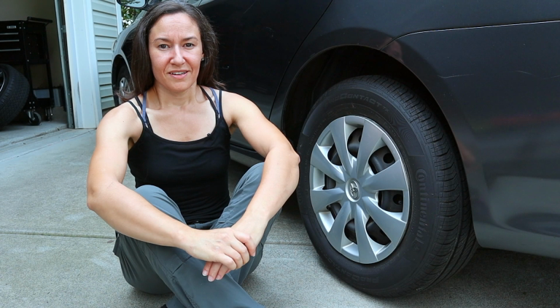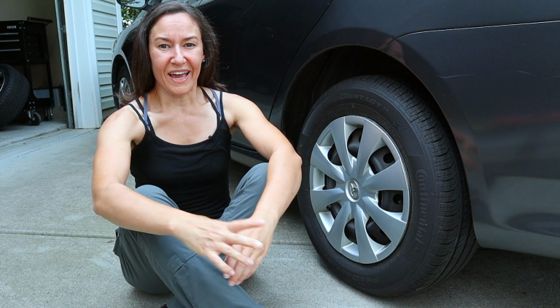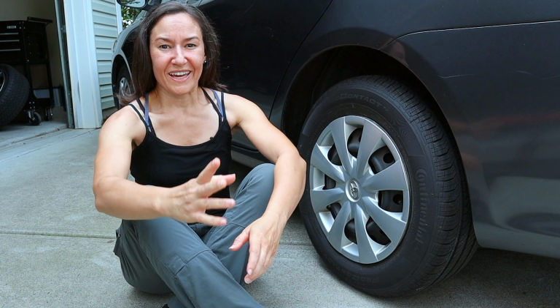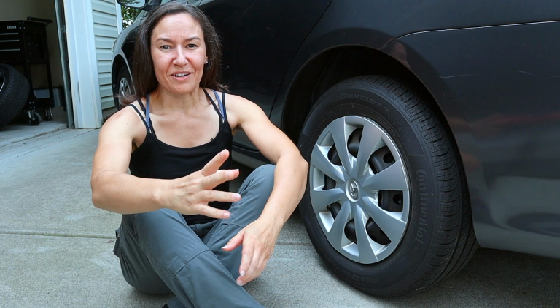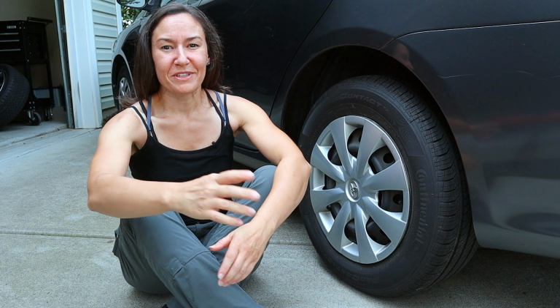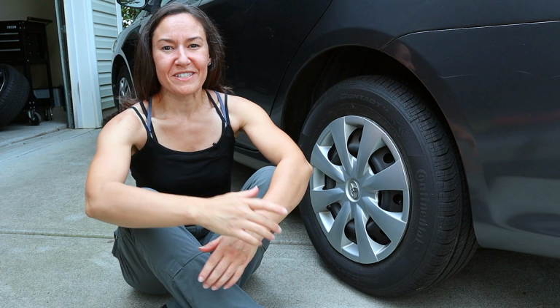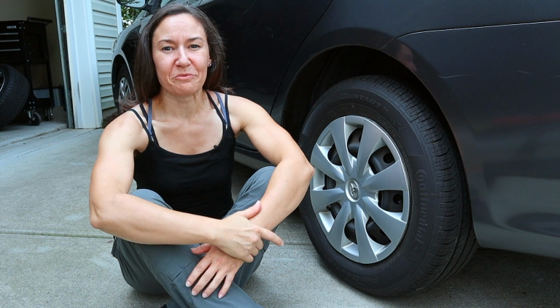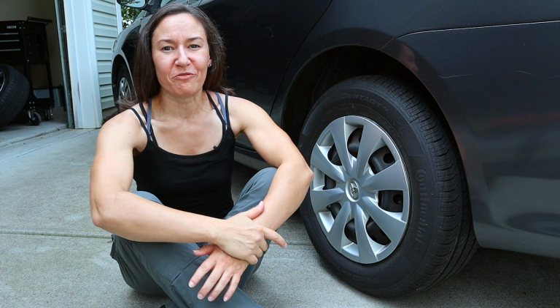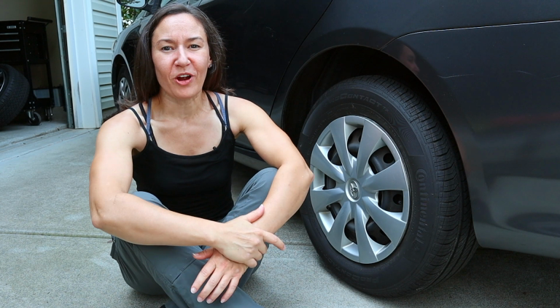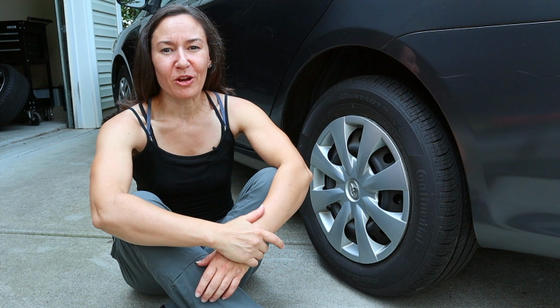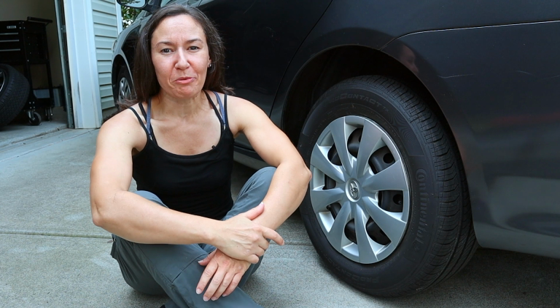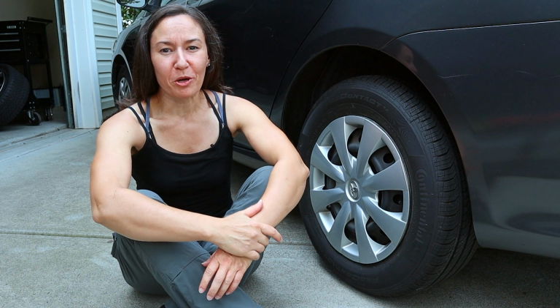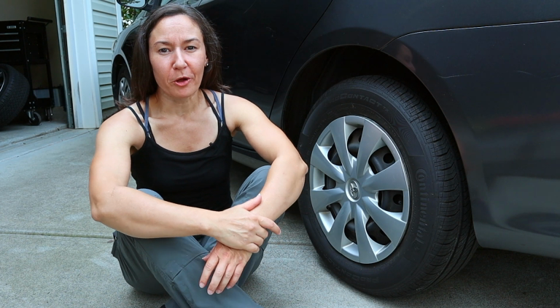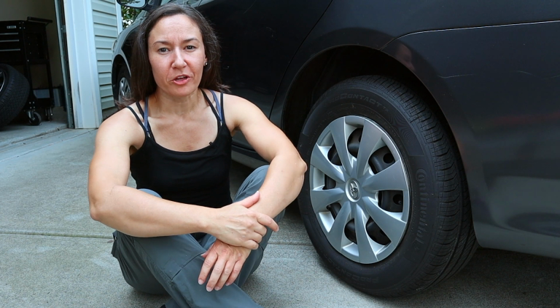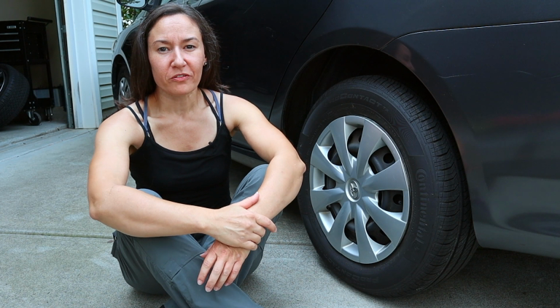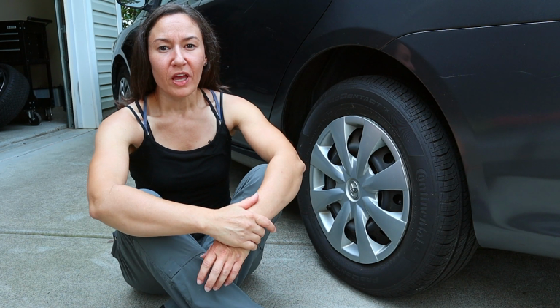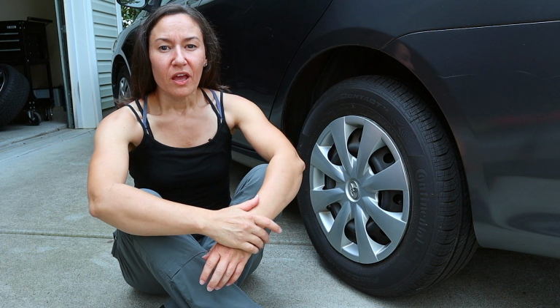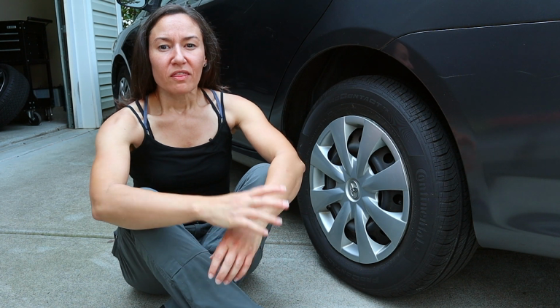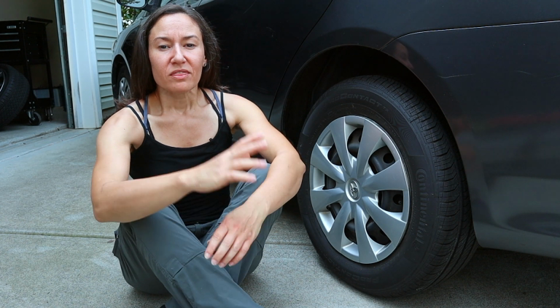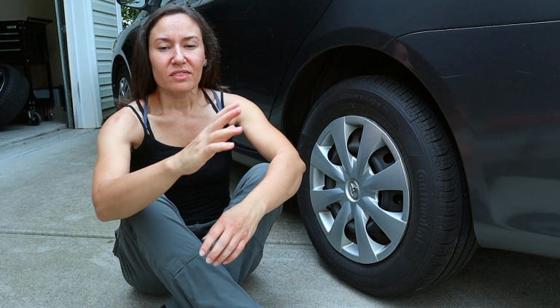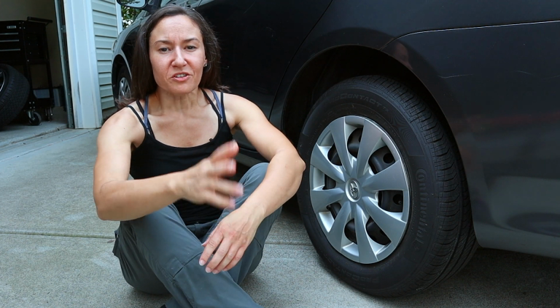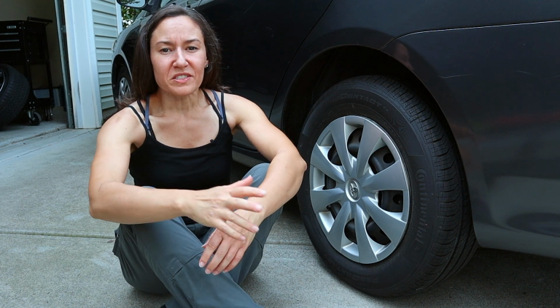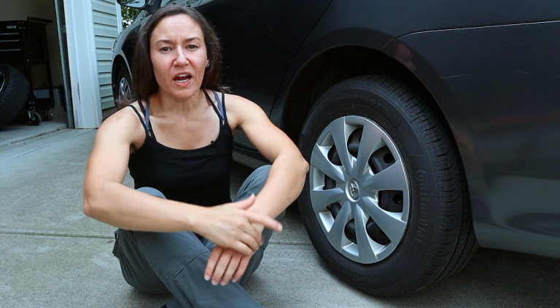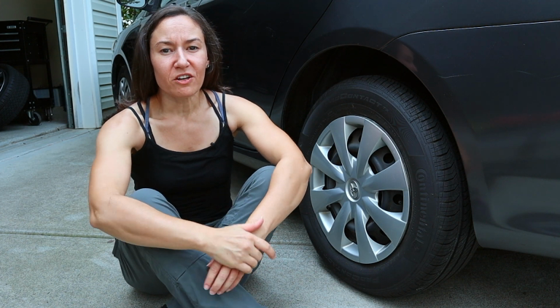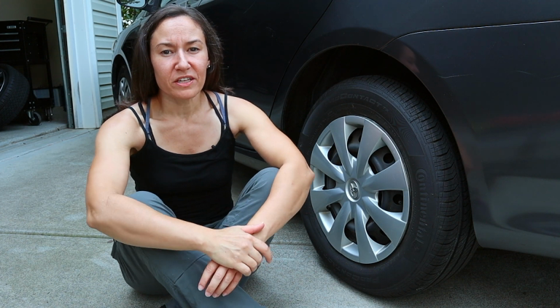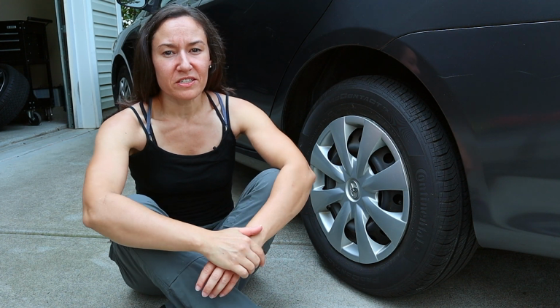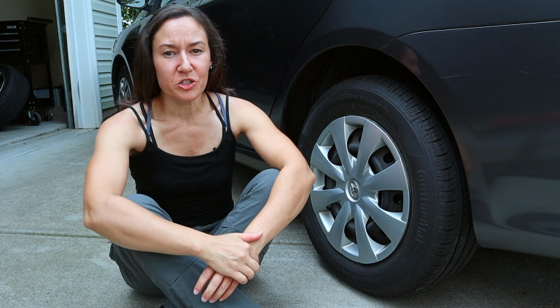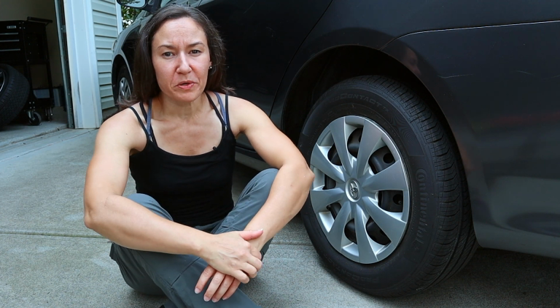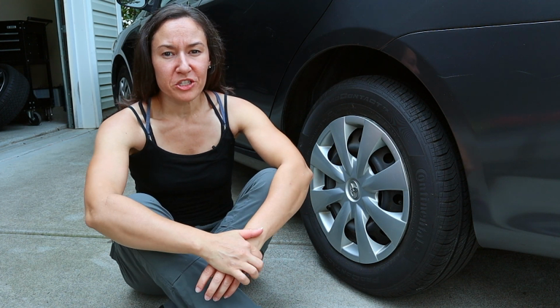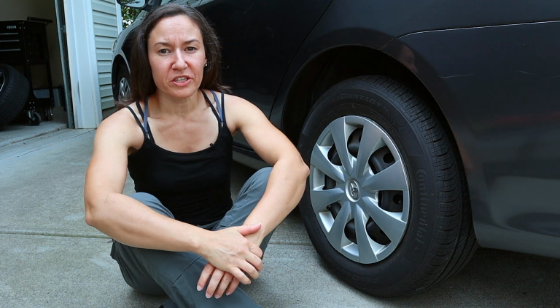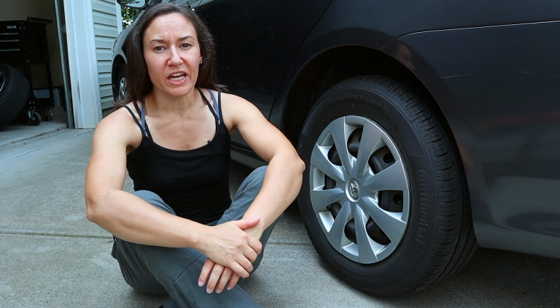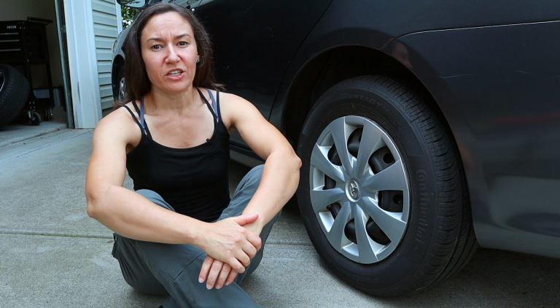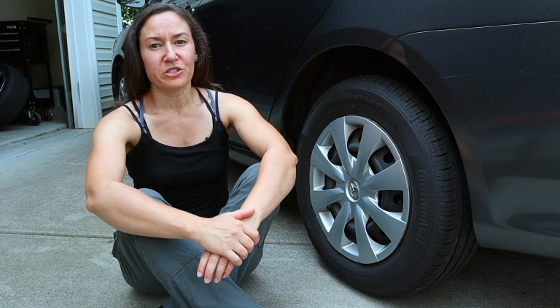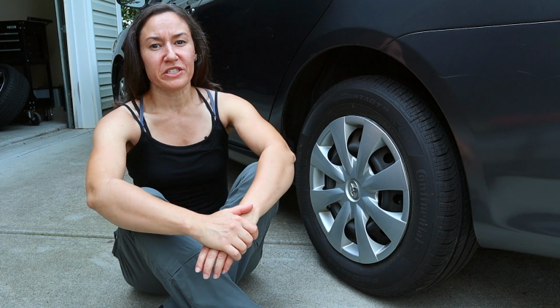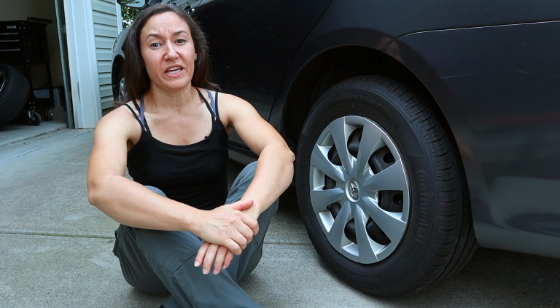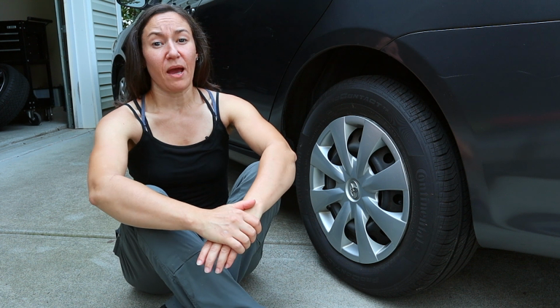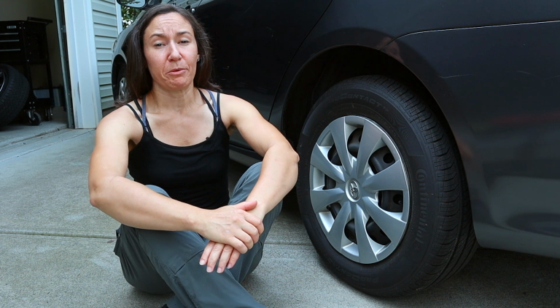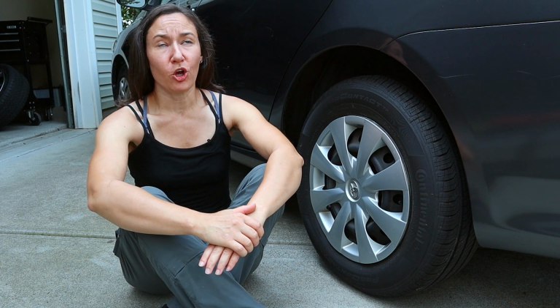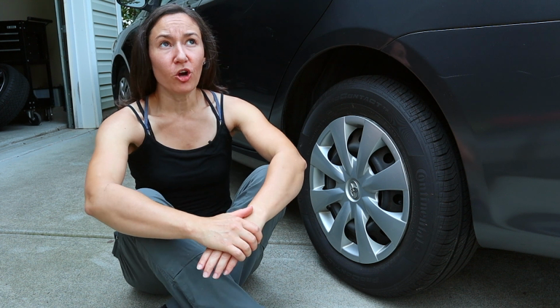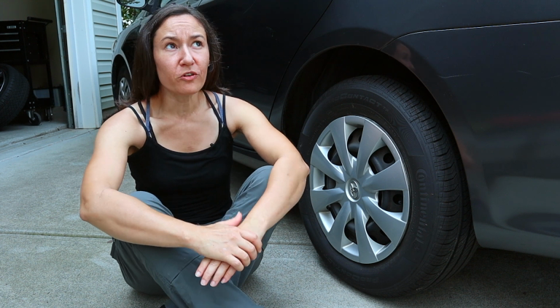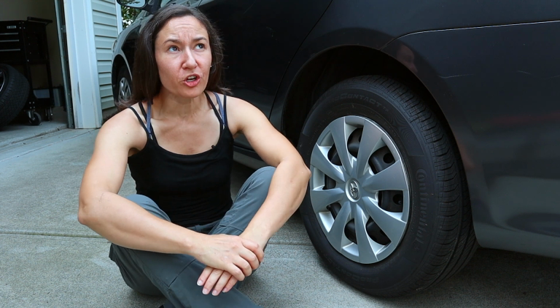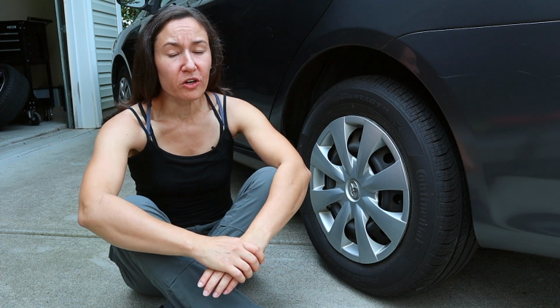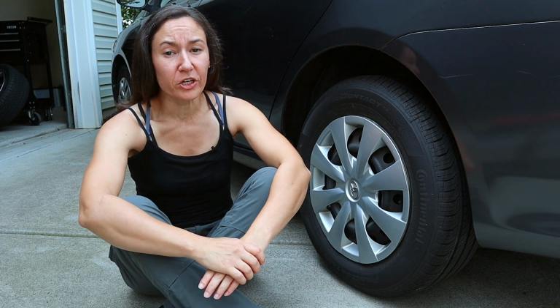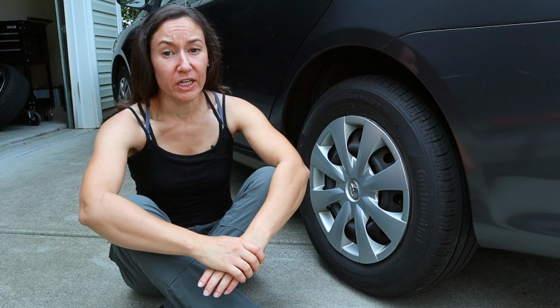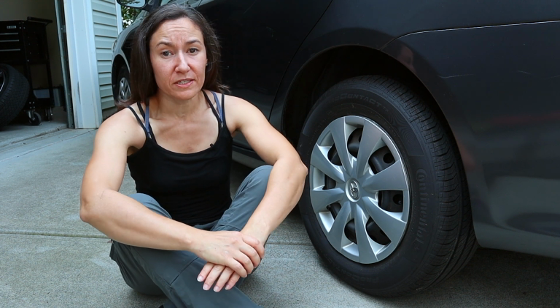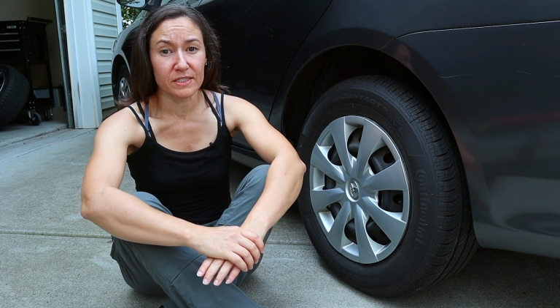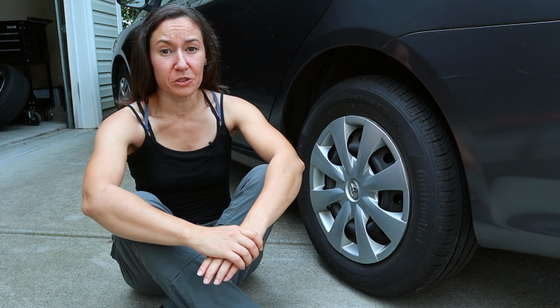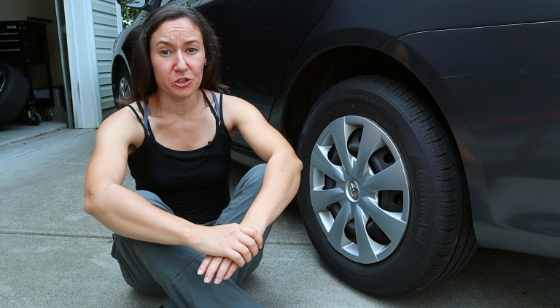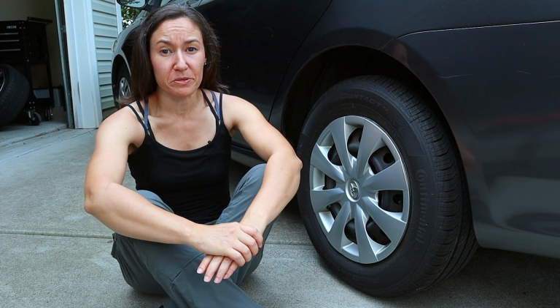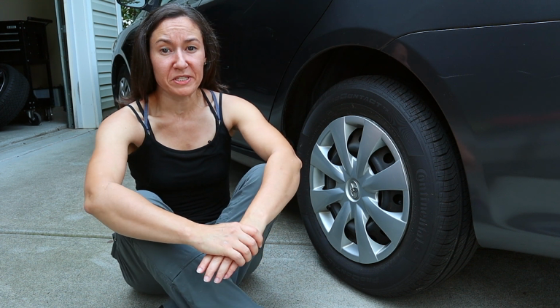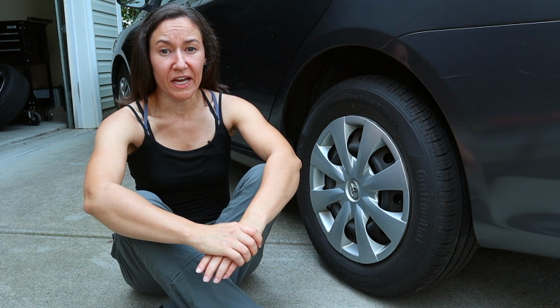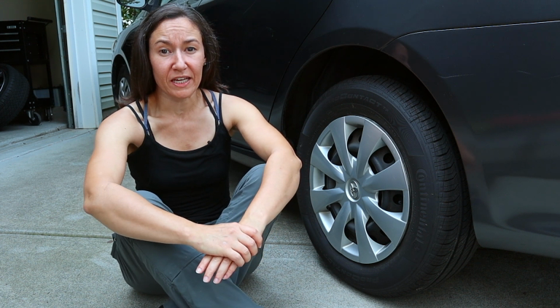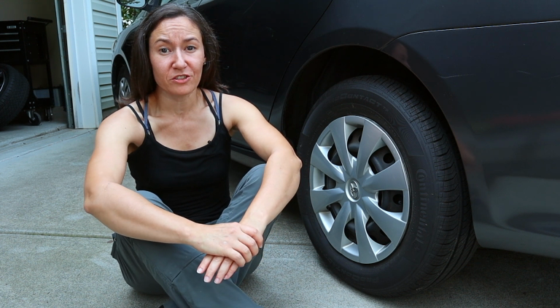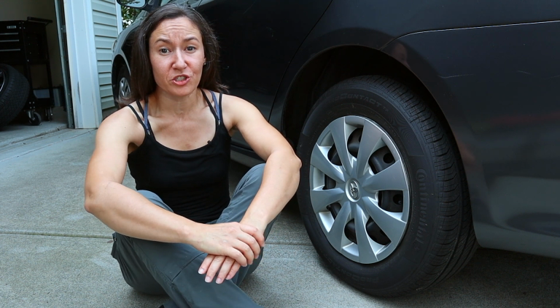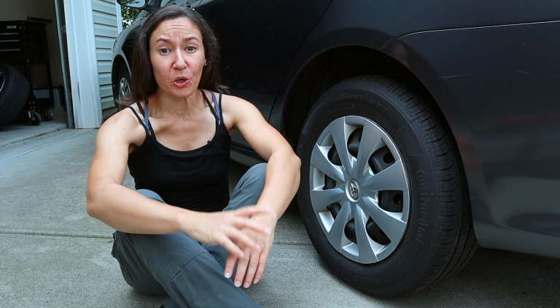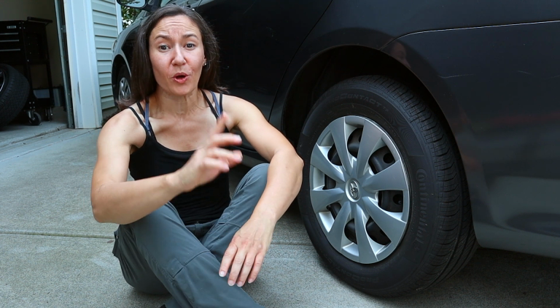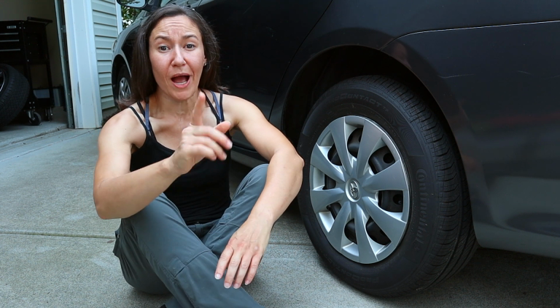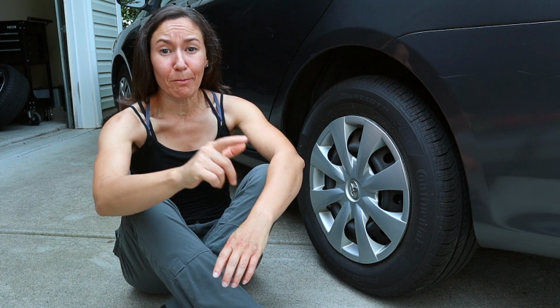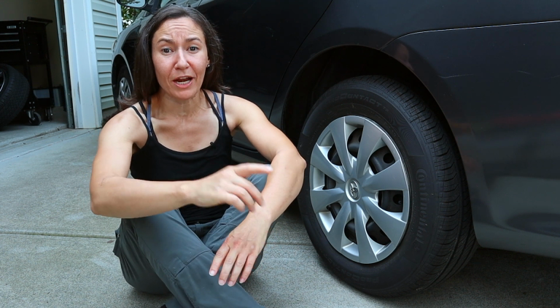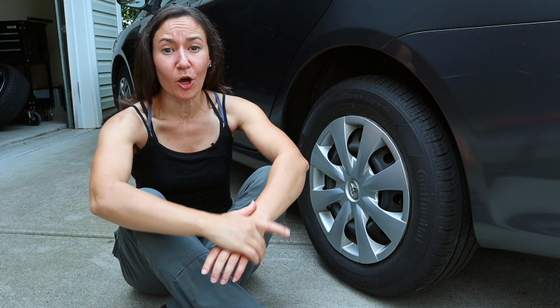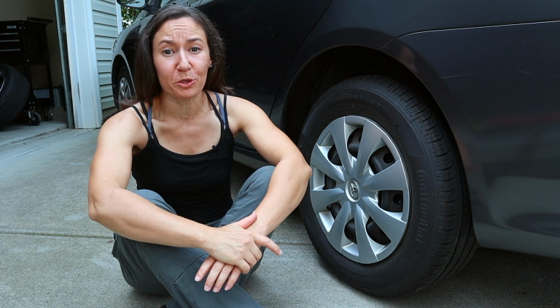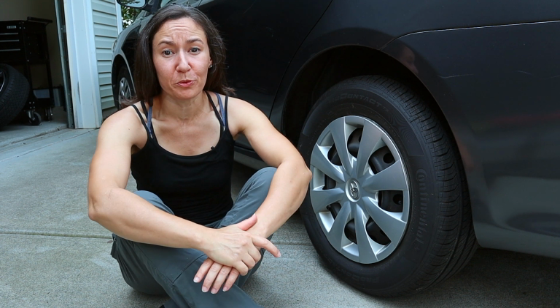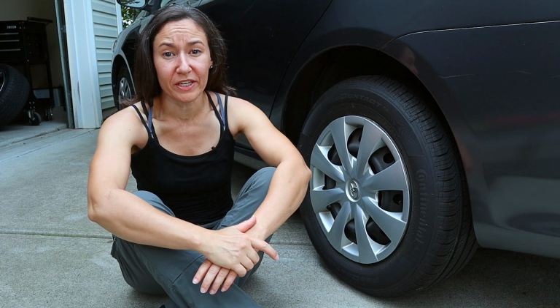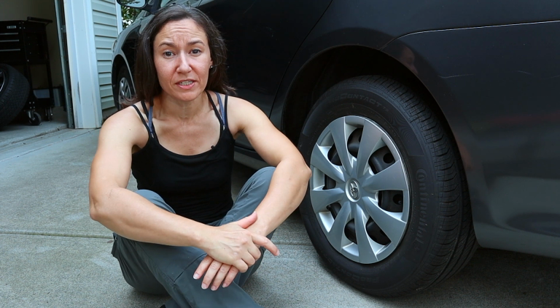Hey, I'm Lisa with Fired Up Automotive. There's a tire light situation that I used to see happen over and over again as a dealership tech, so I'm going to help you with it.